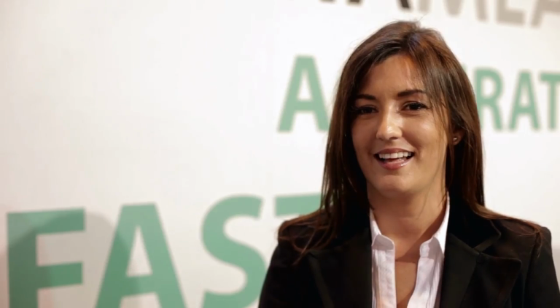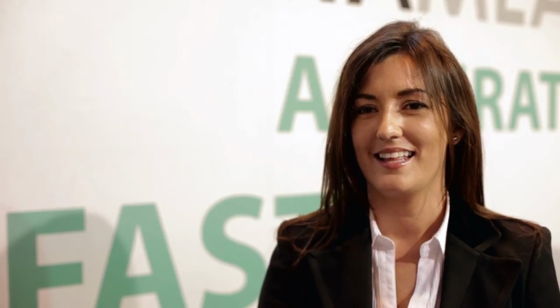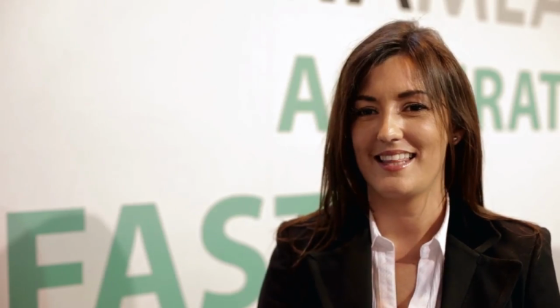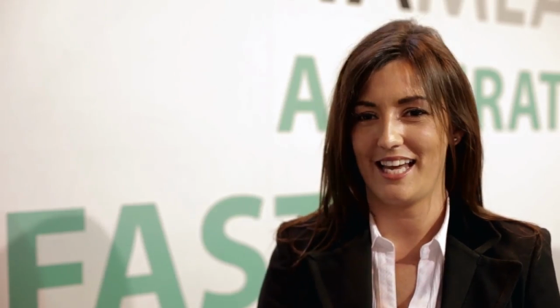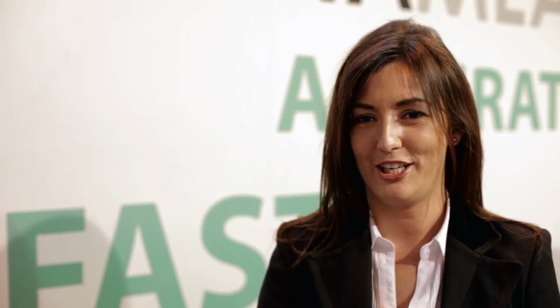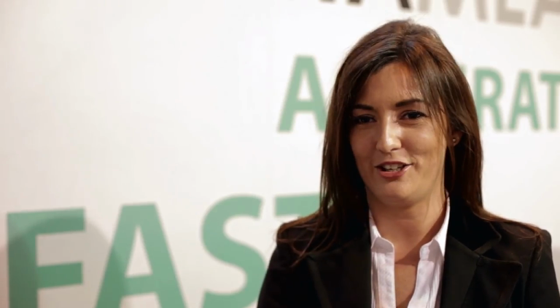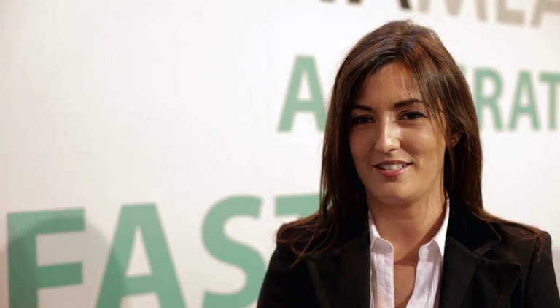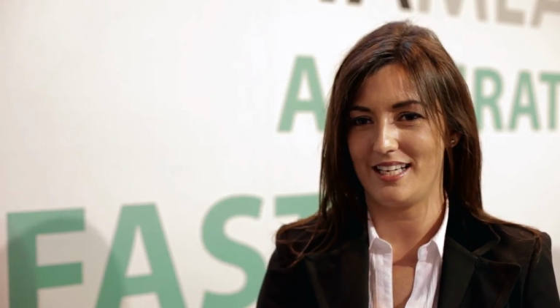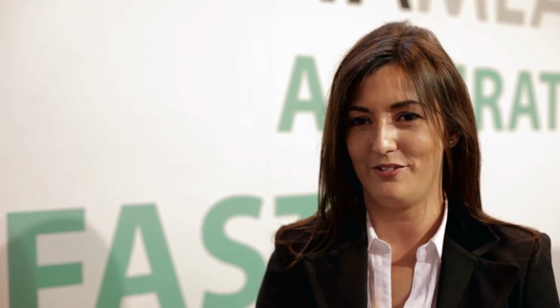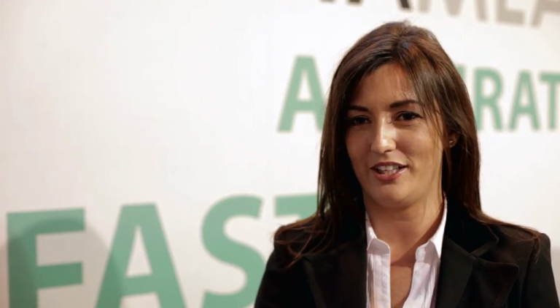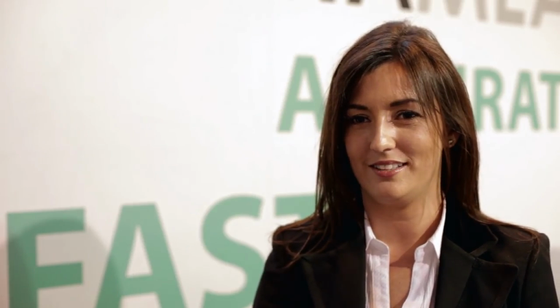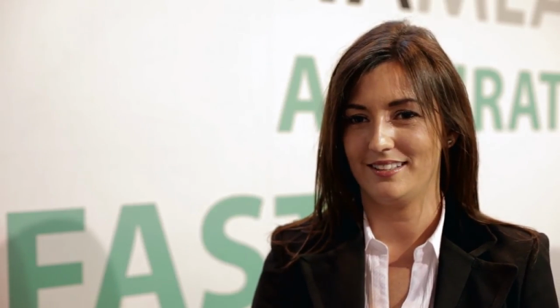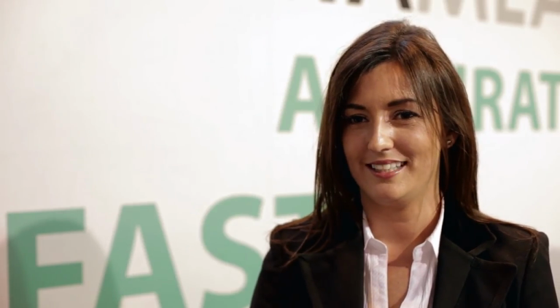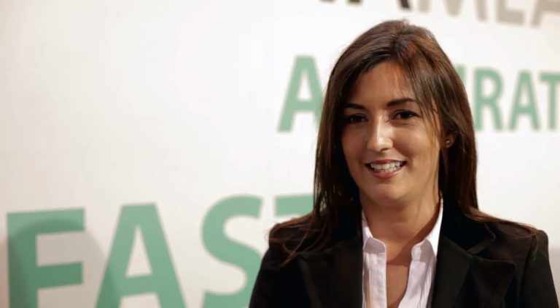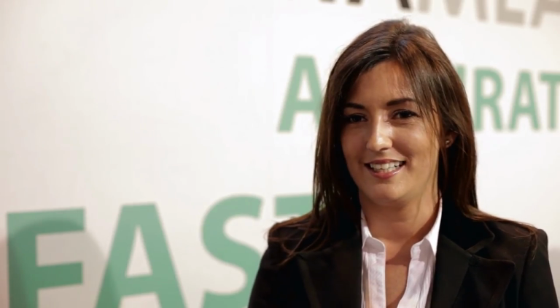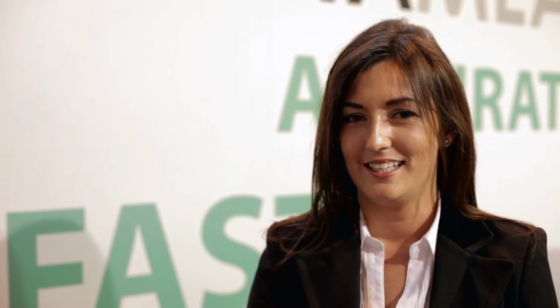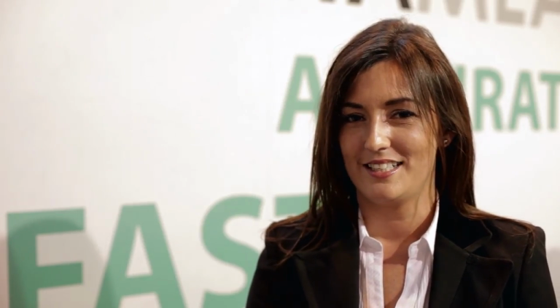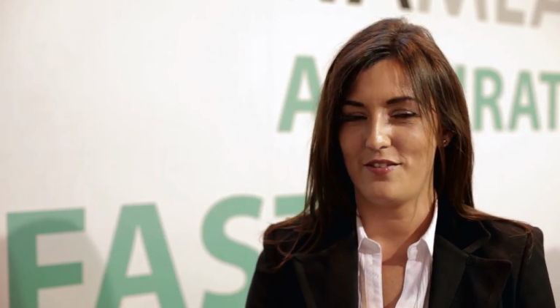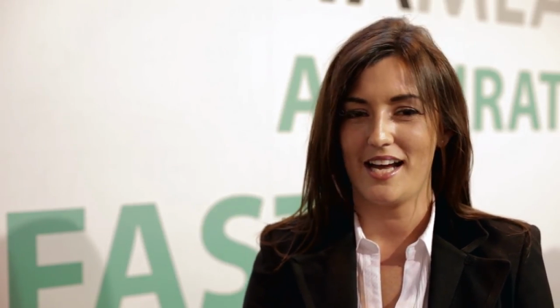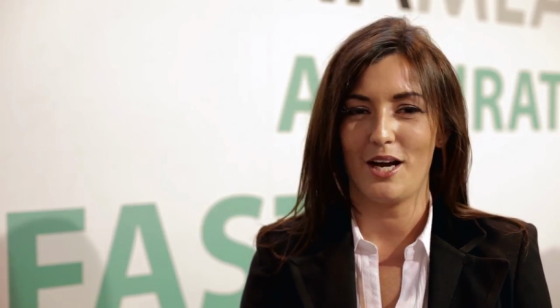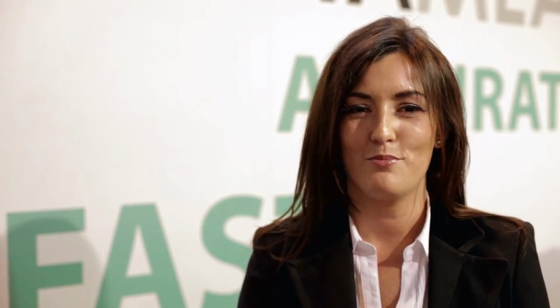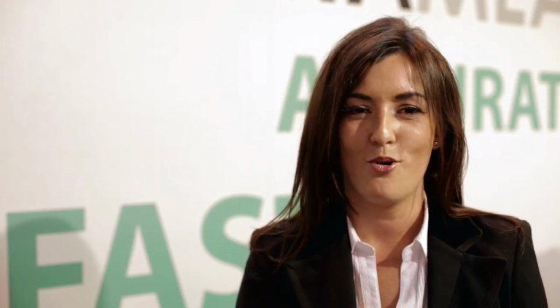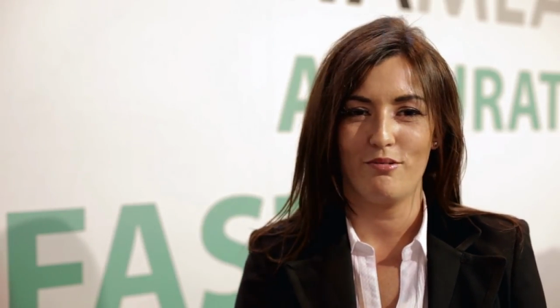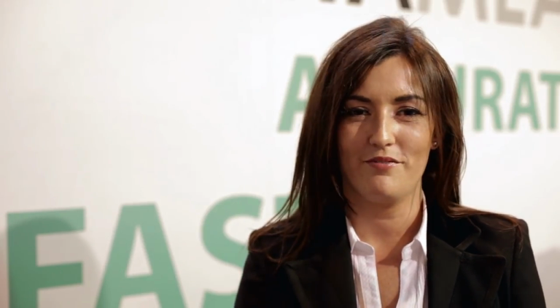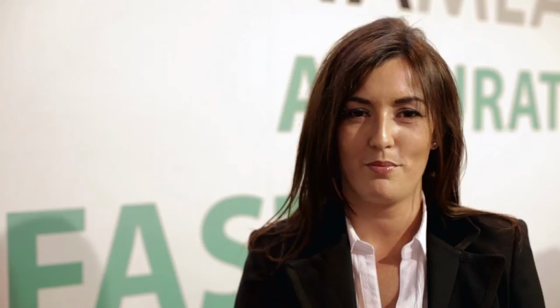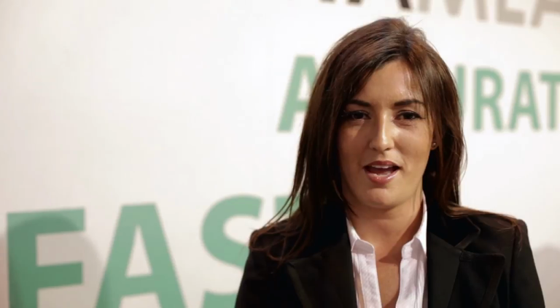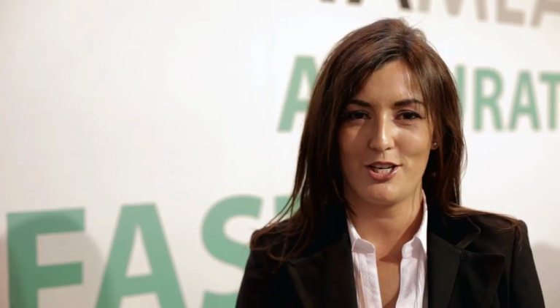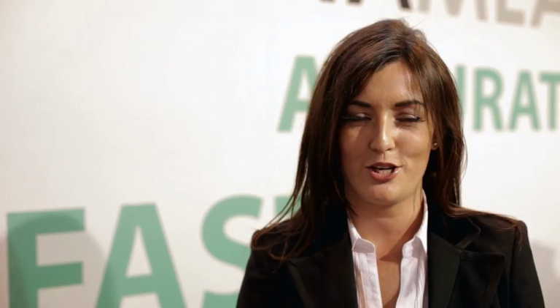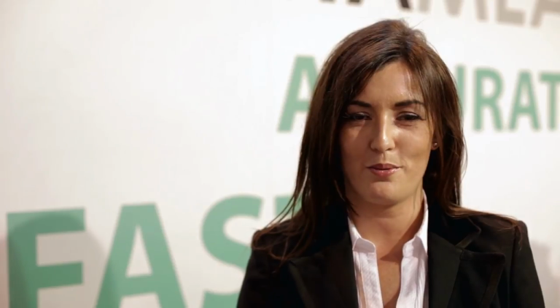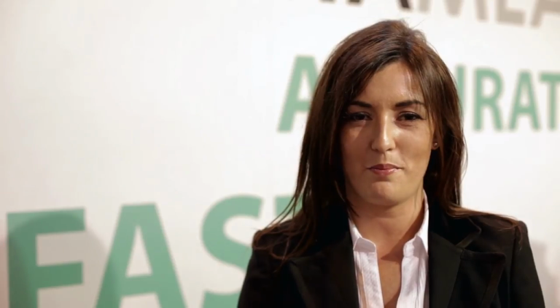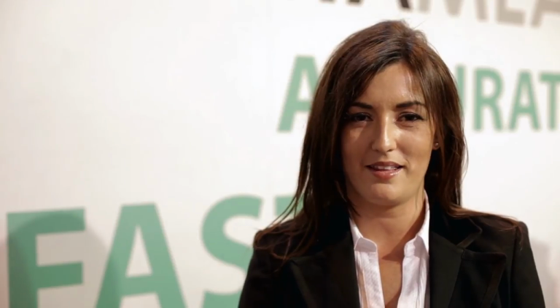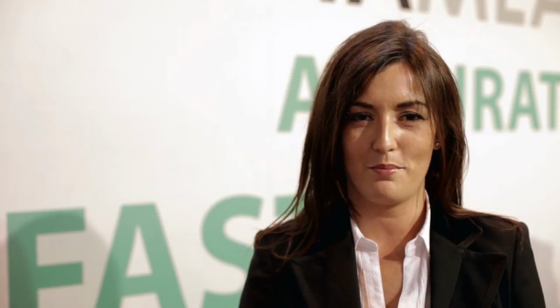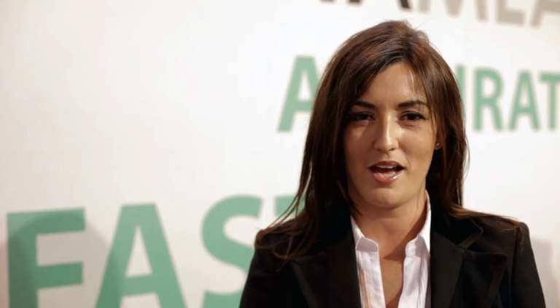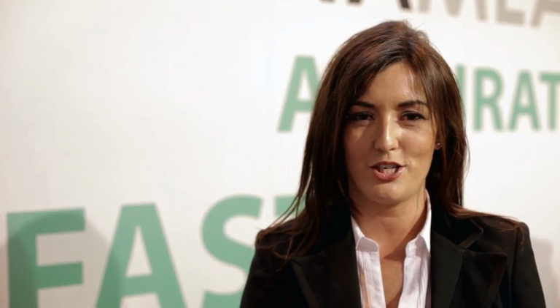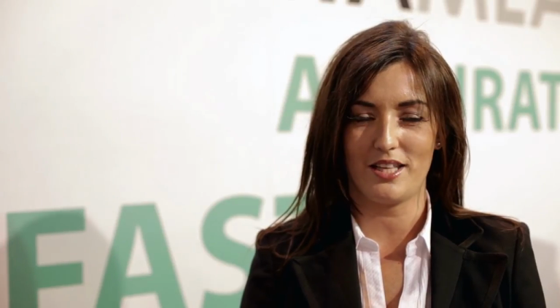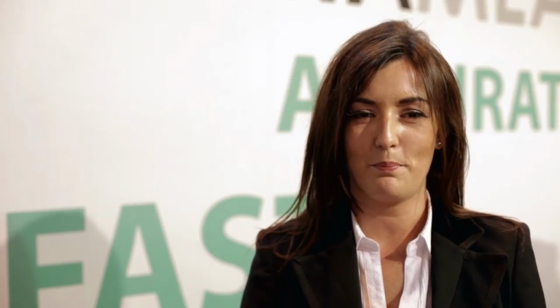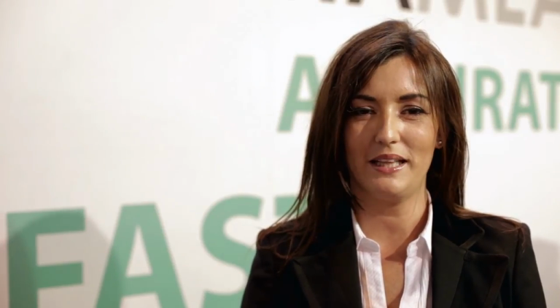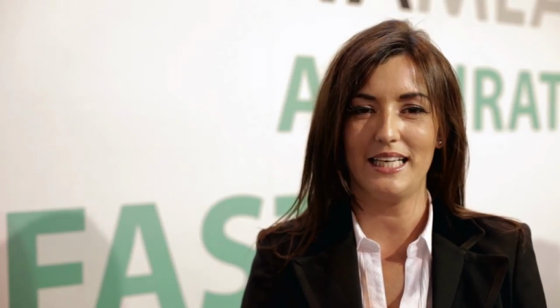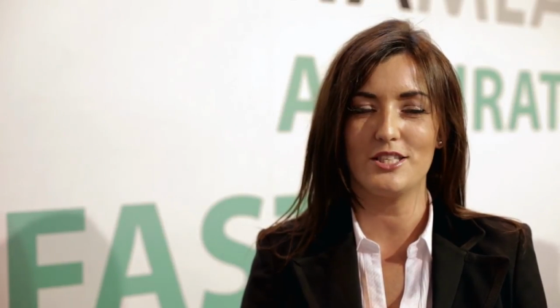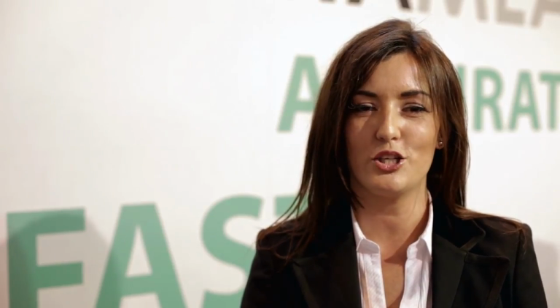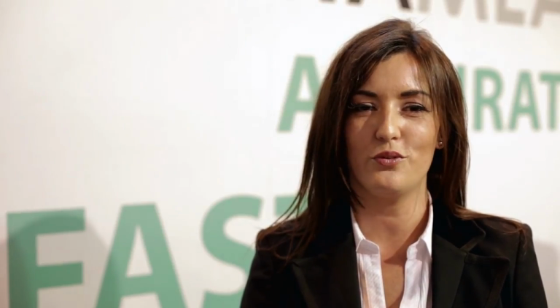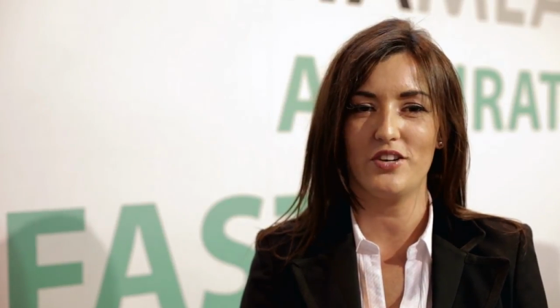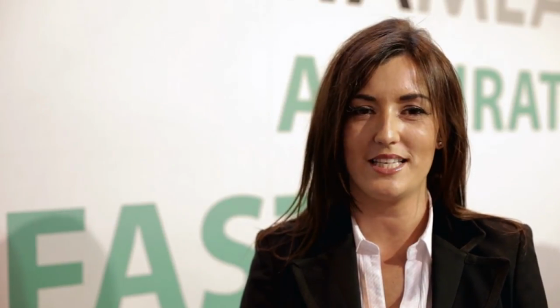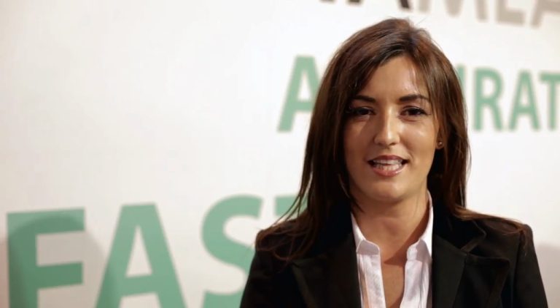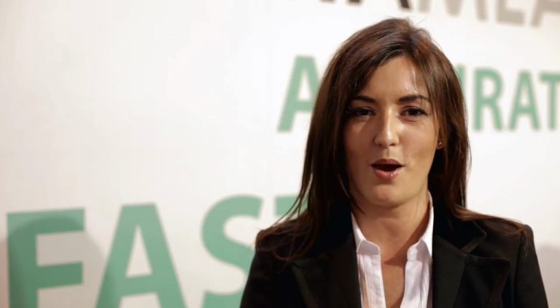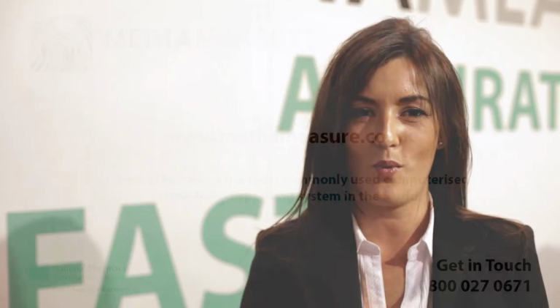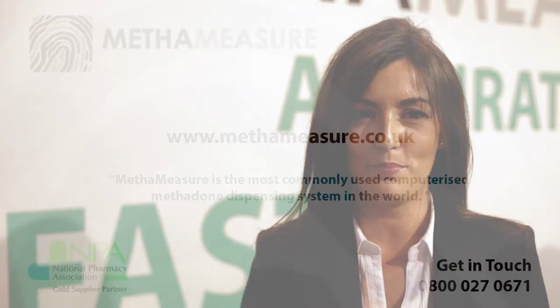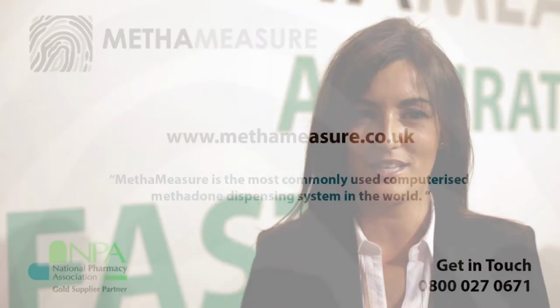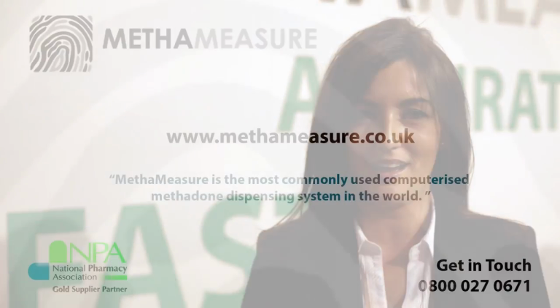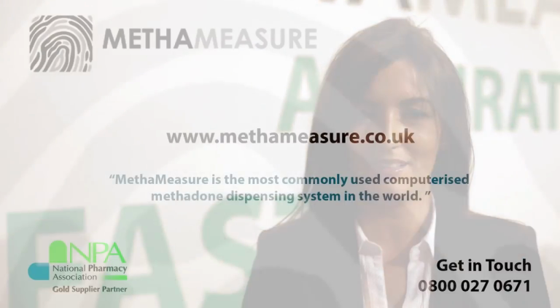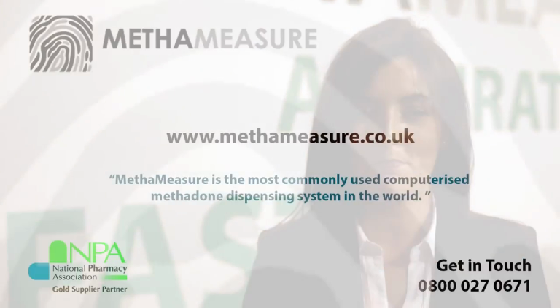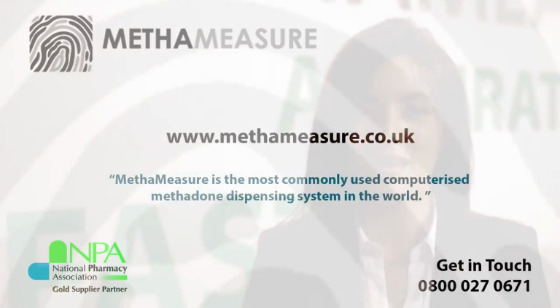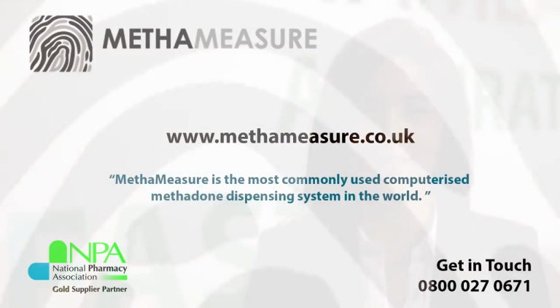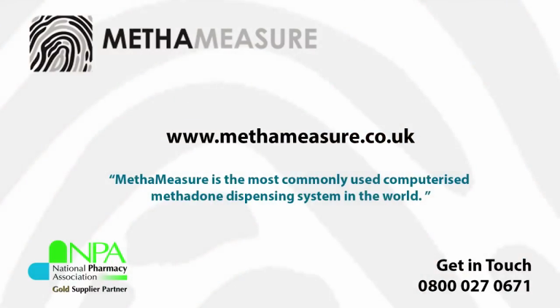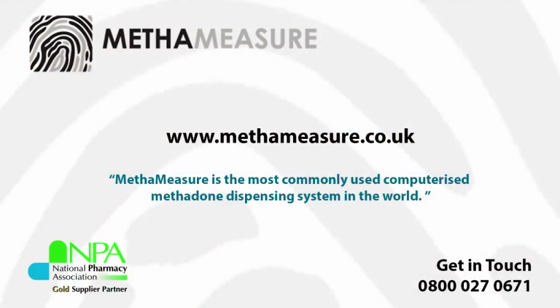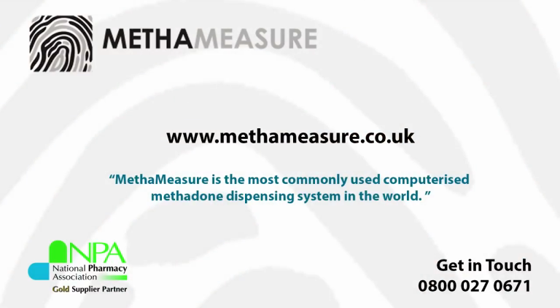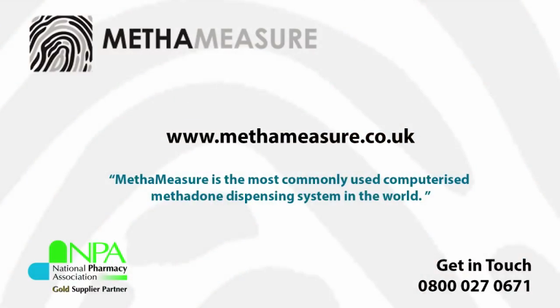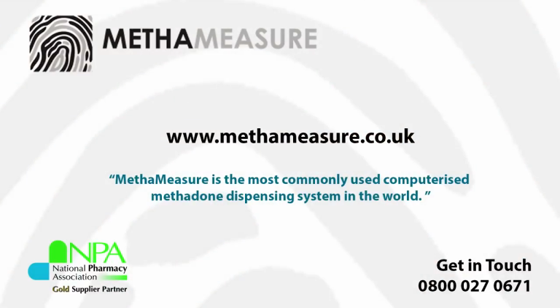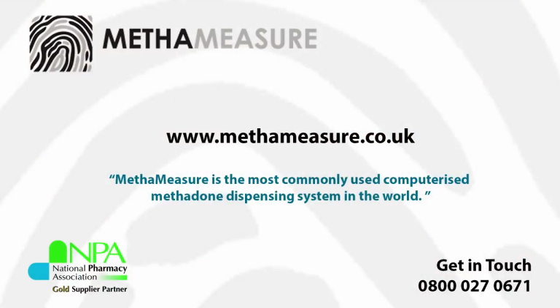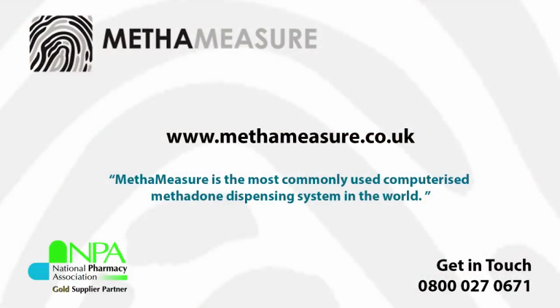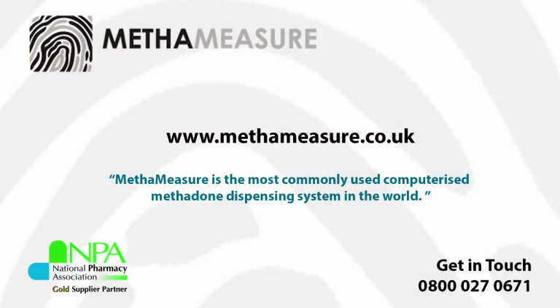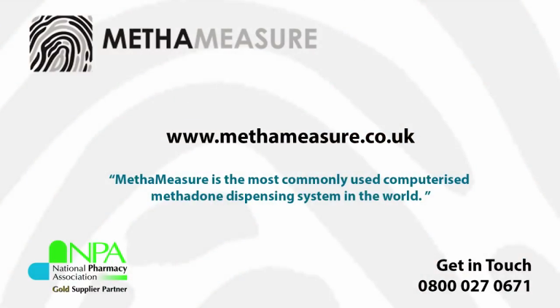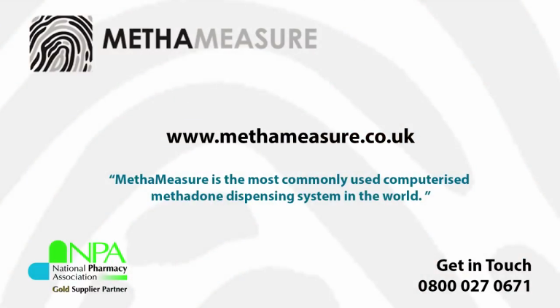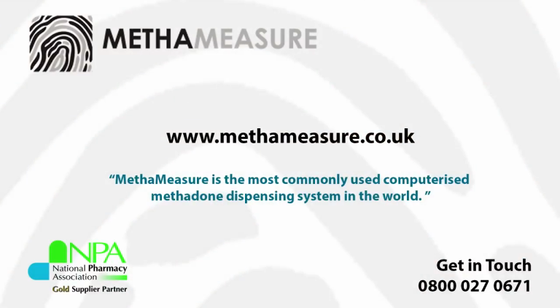Thank you Stephen. To find out more information on Methameasure, please visit their website at www.methameasure.co.uk.